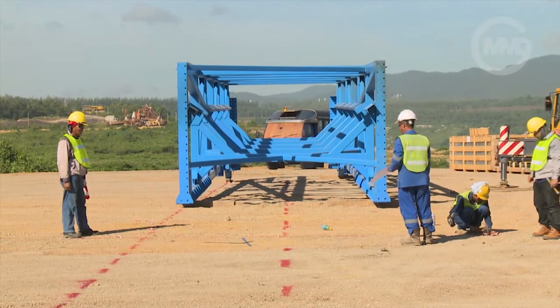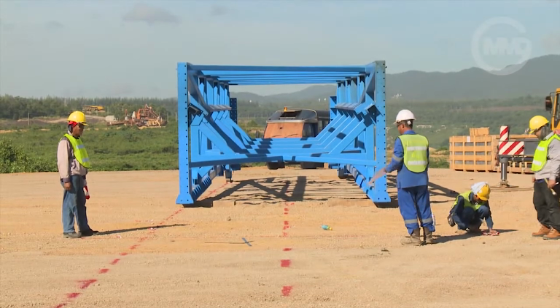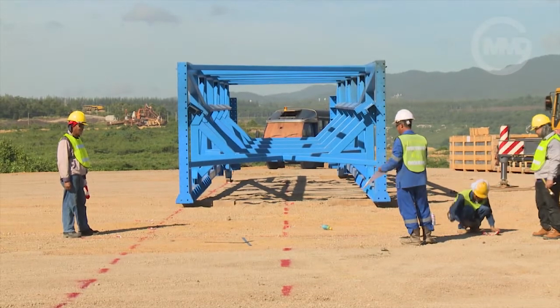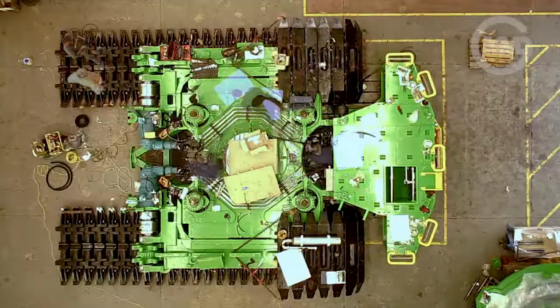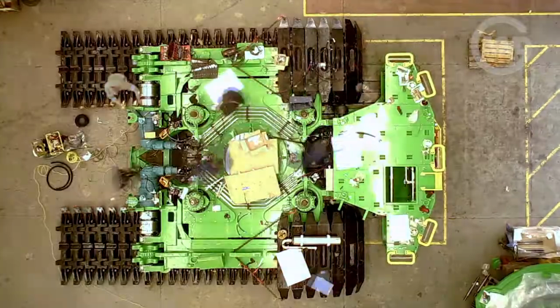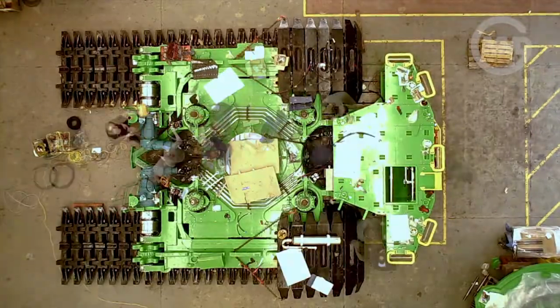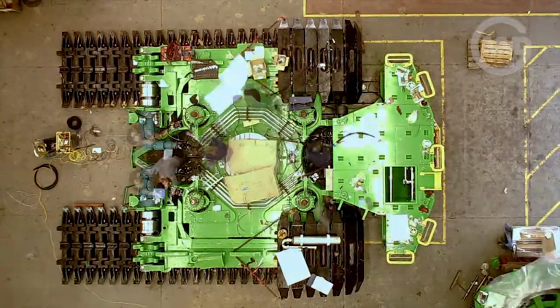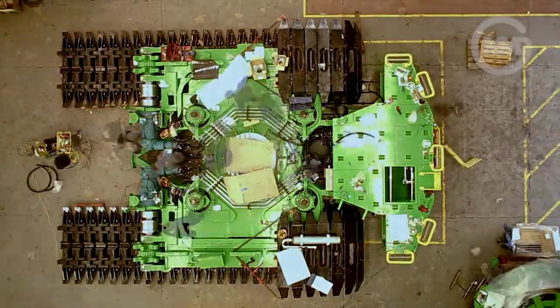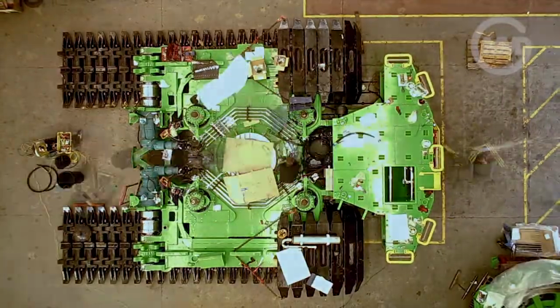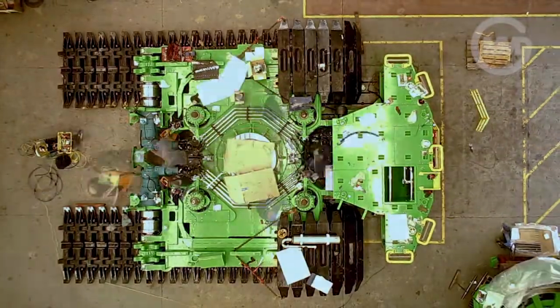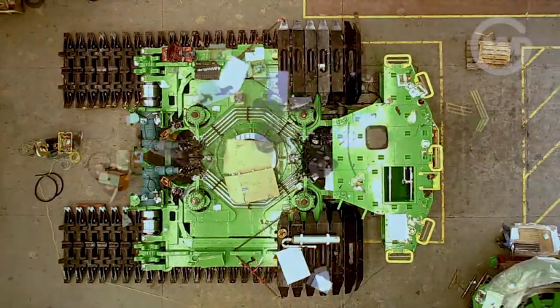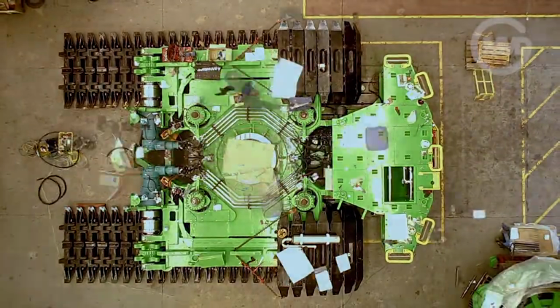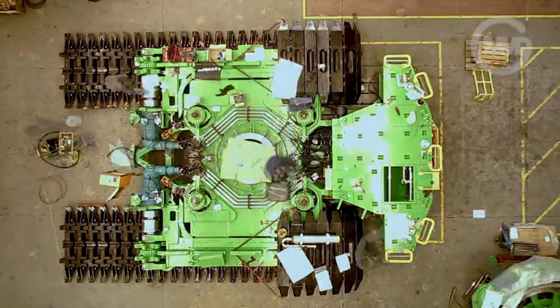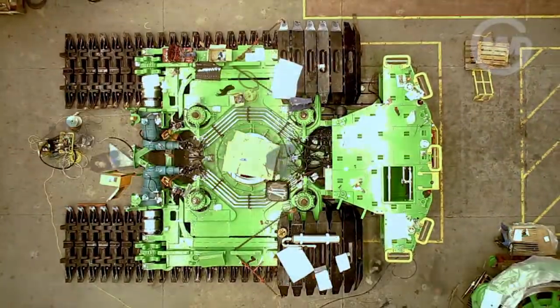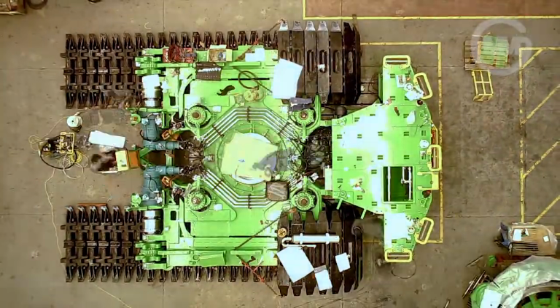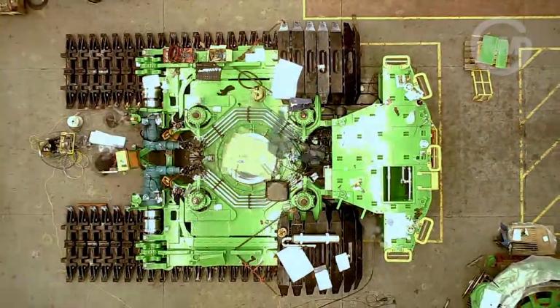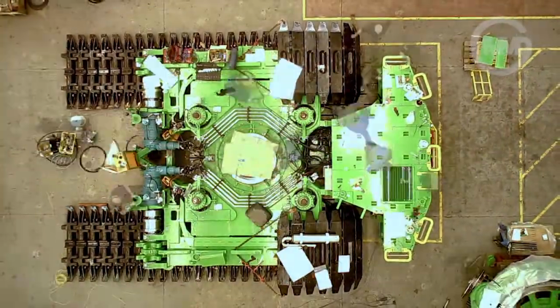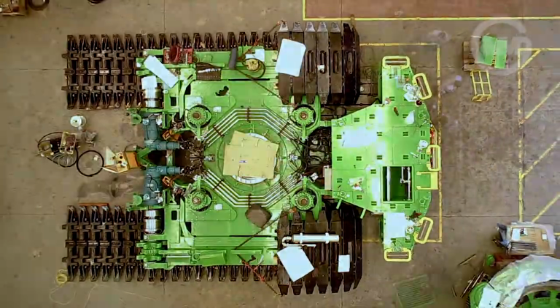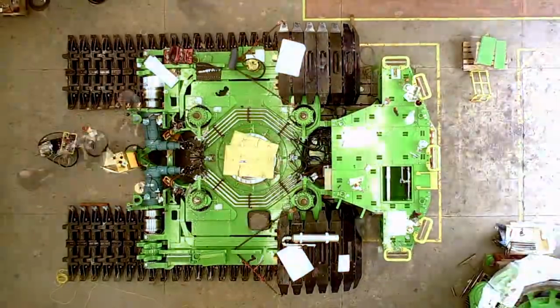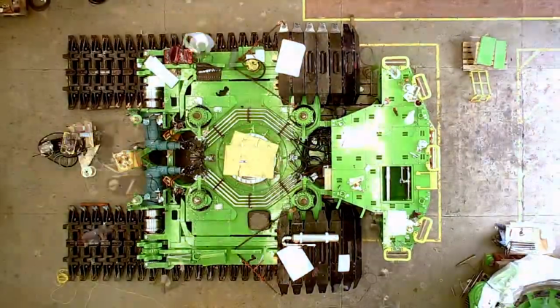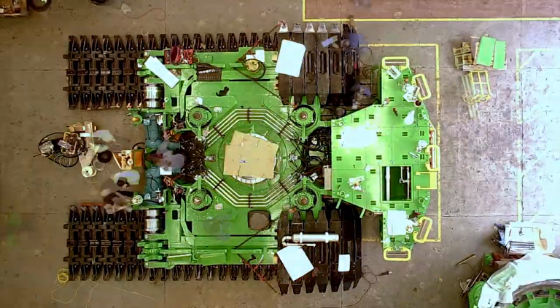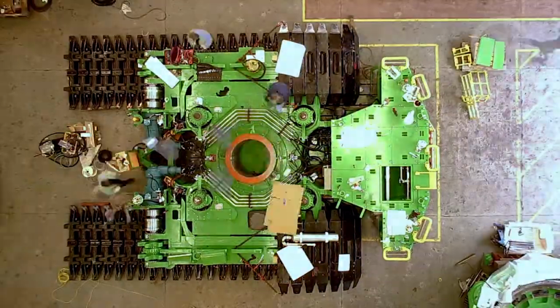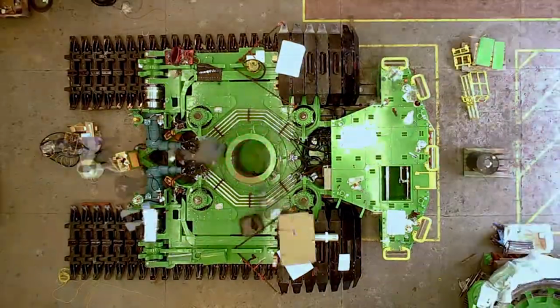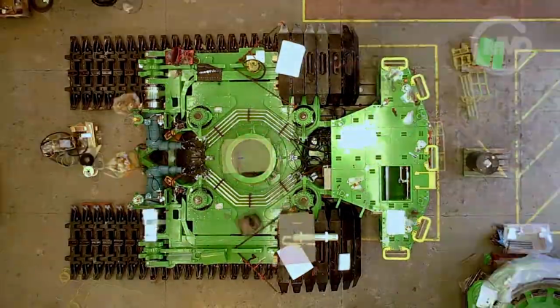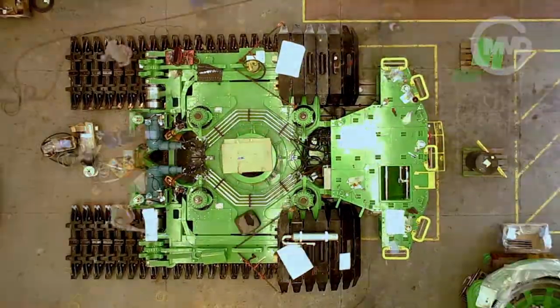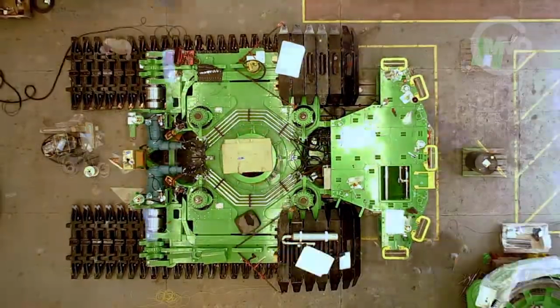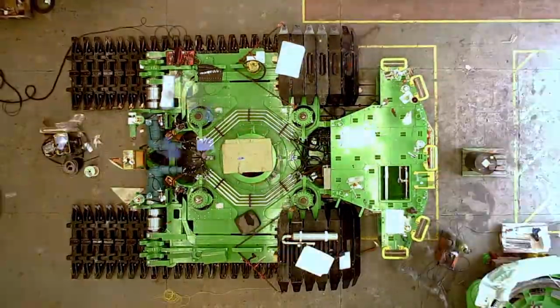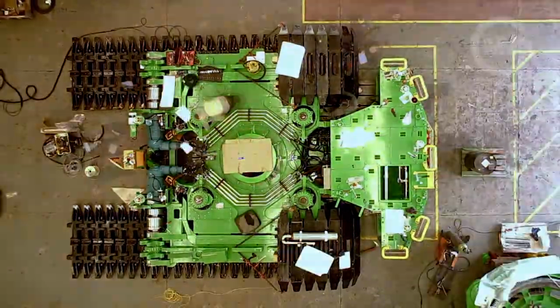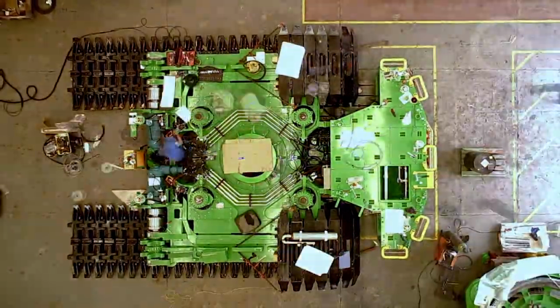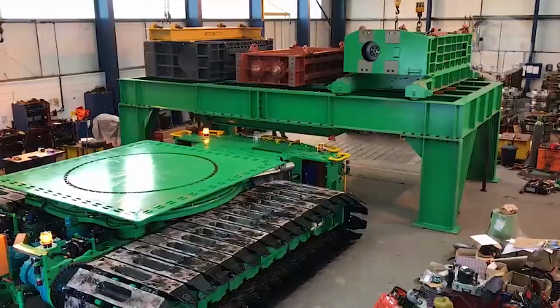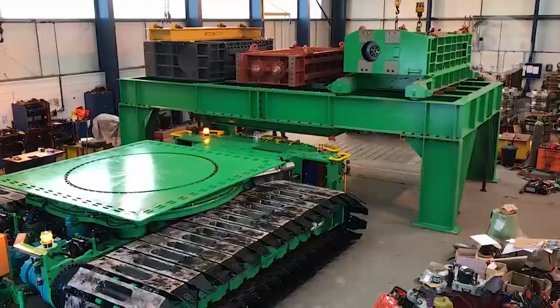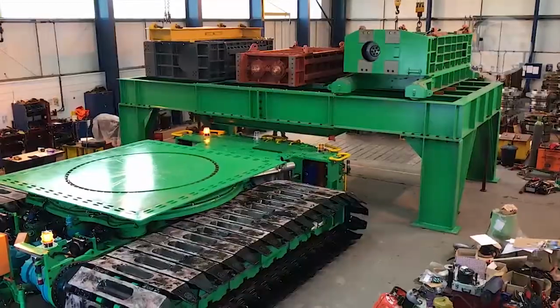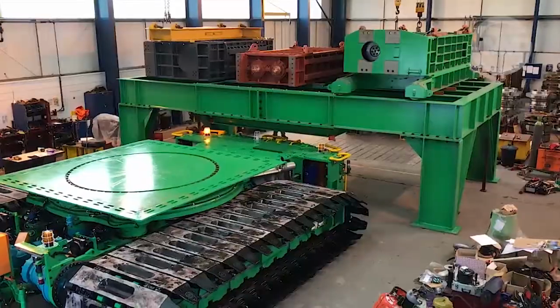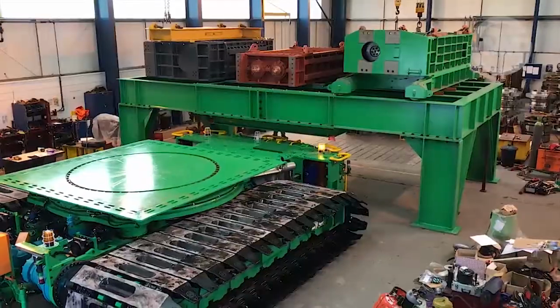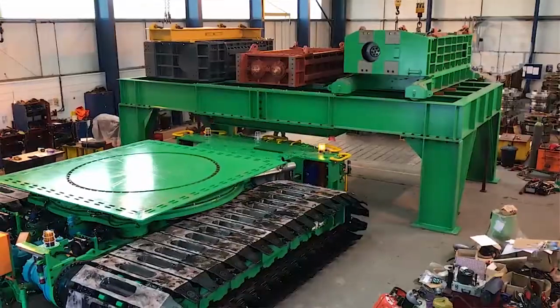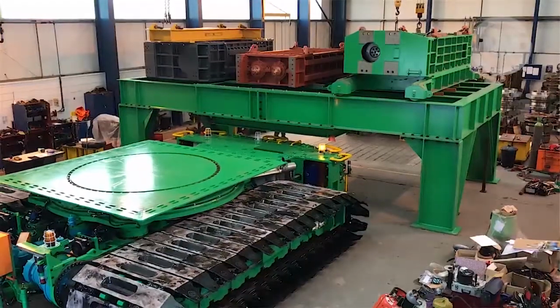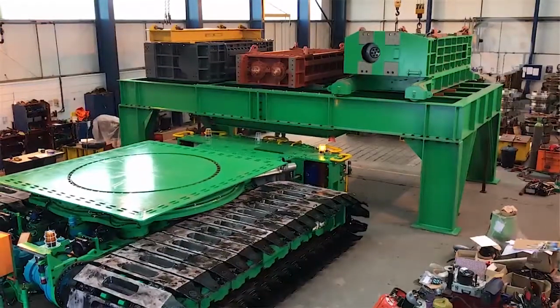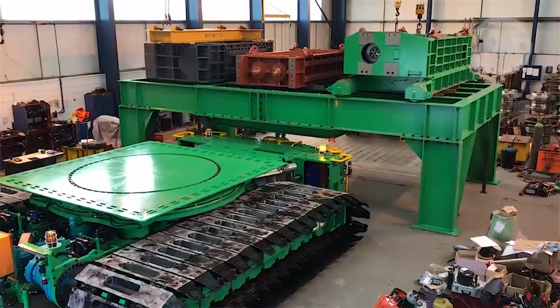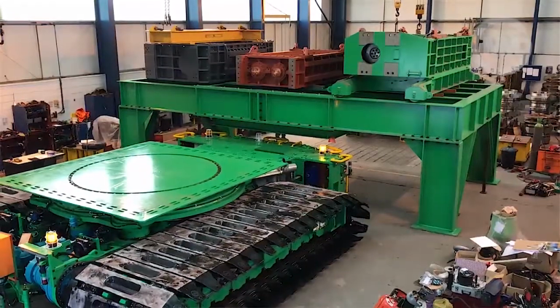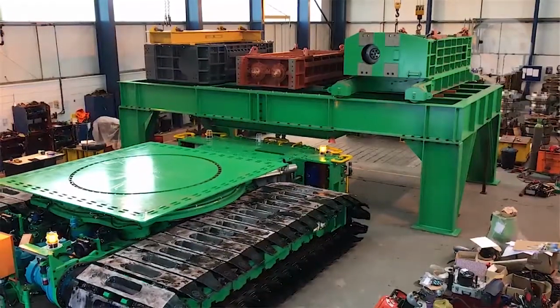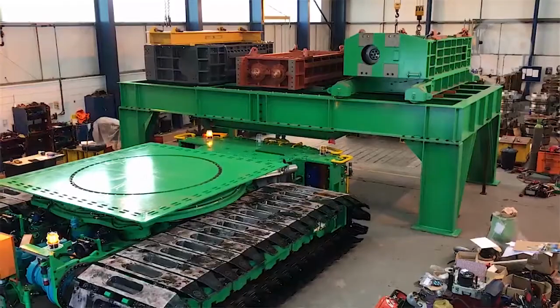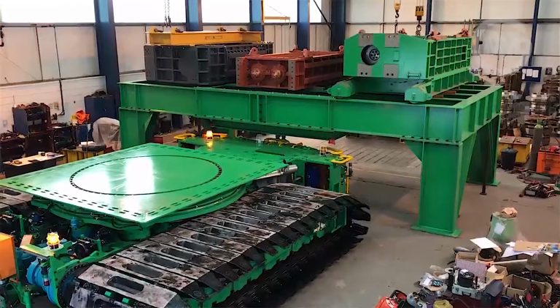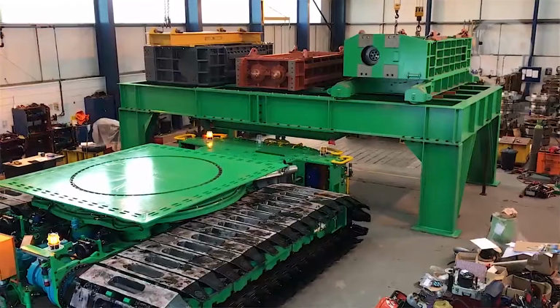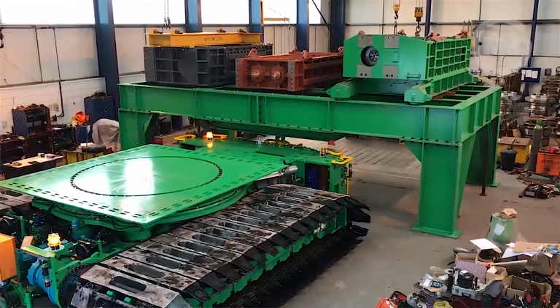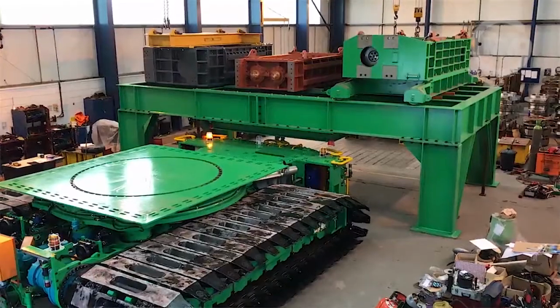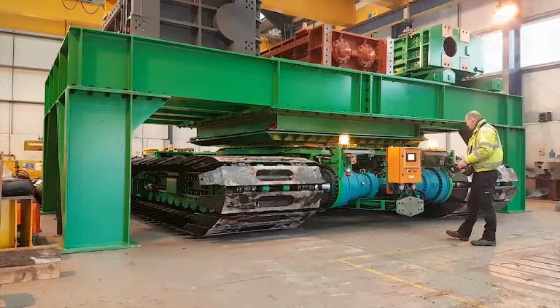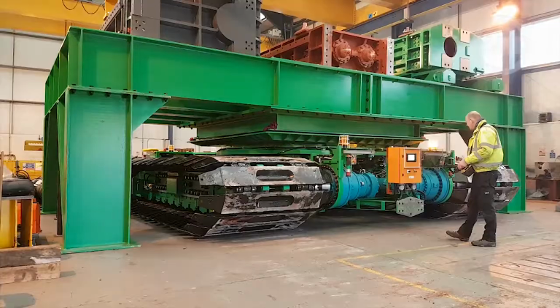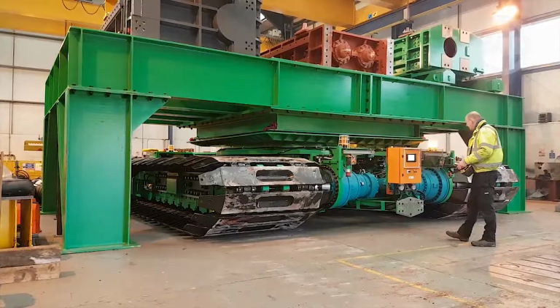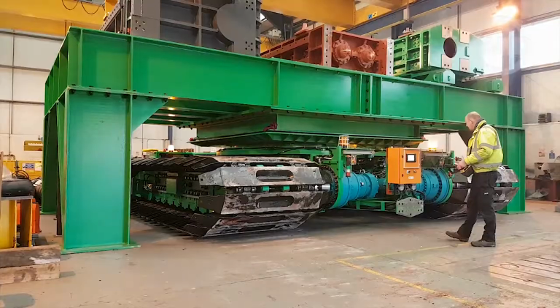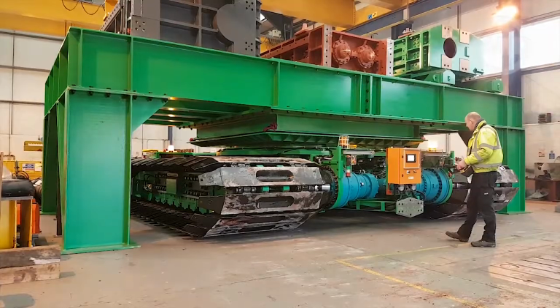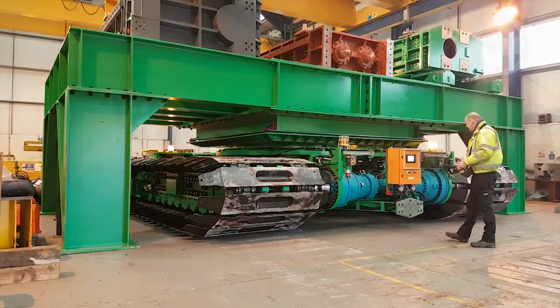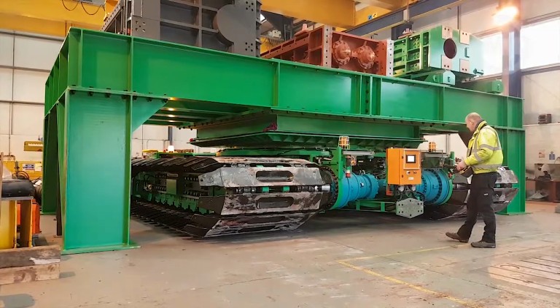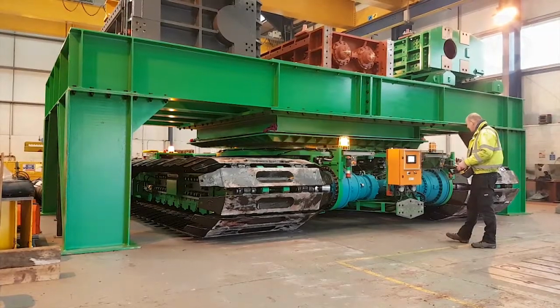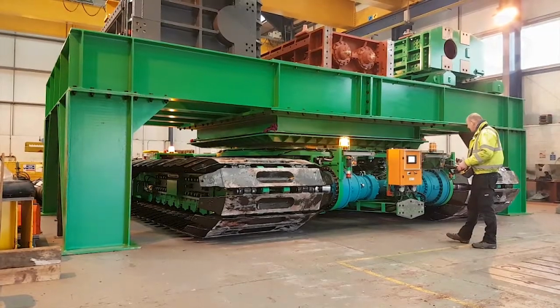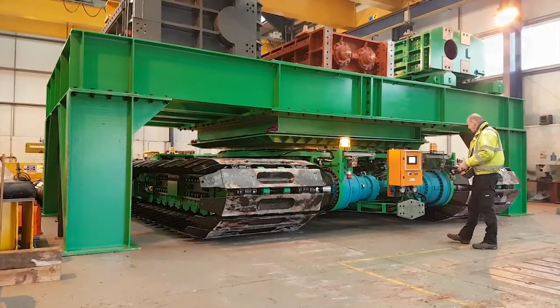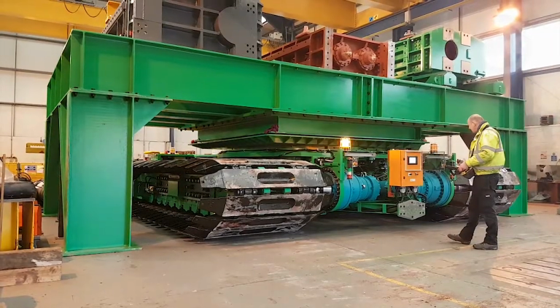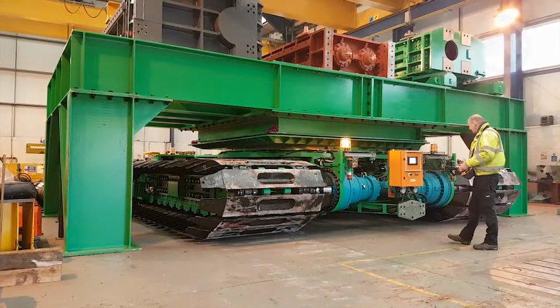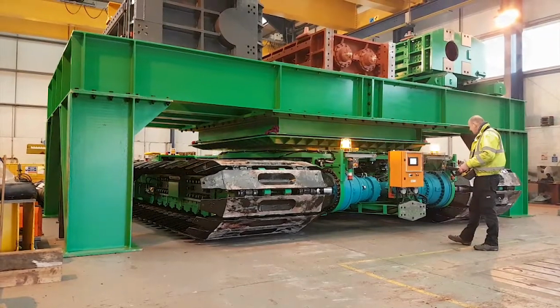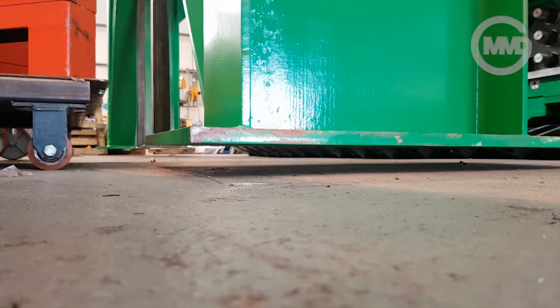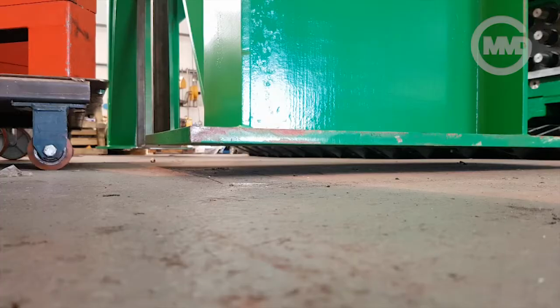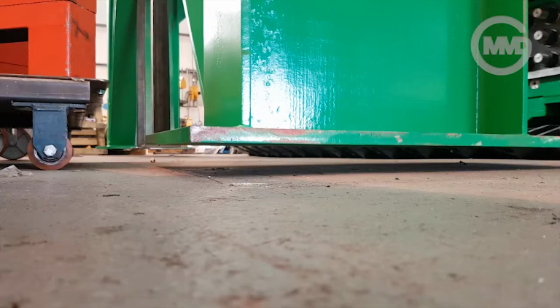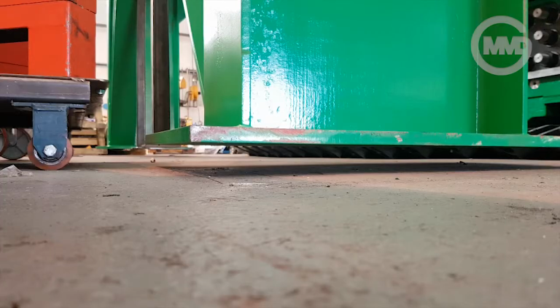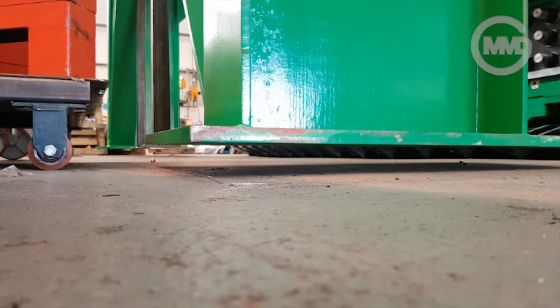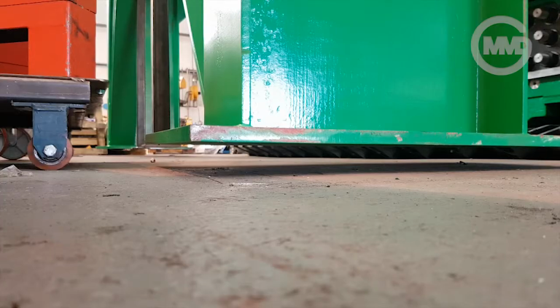In the UK, a 400 tonne transporter is undergoing testing before it begins the long journey to Thailand.